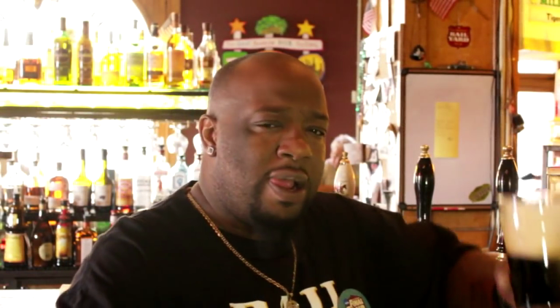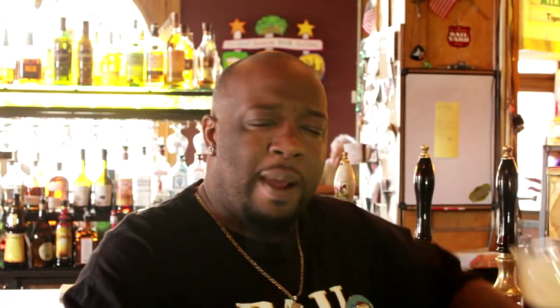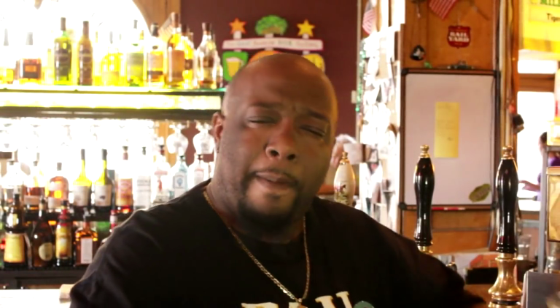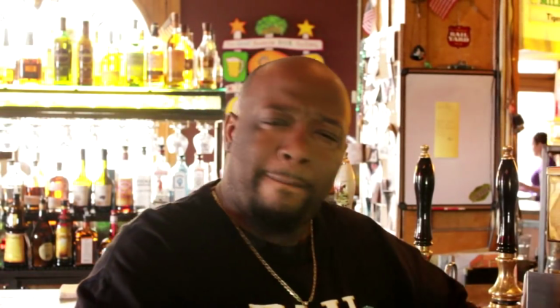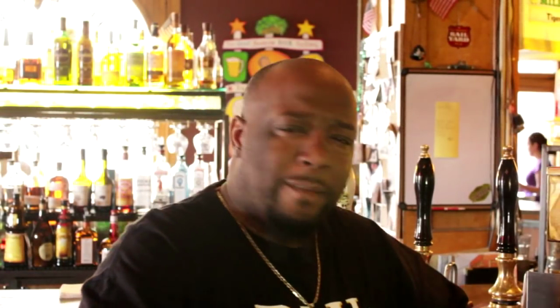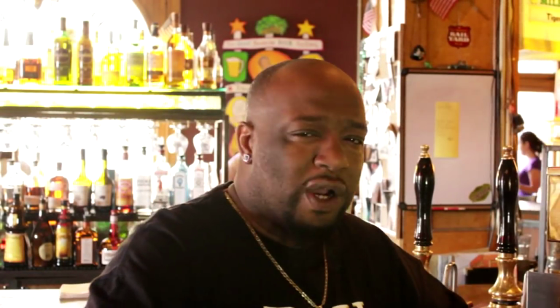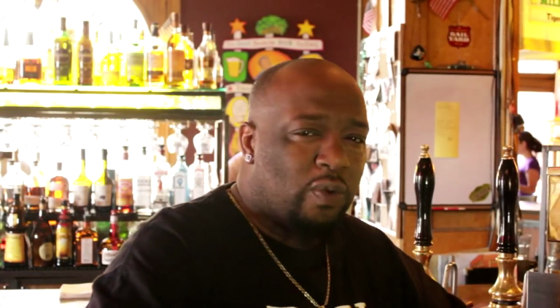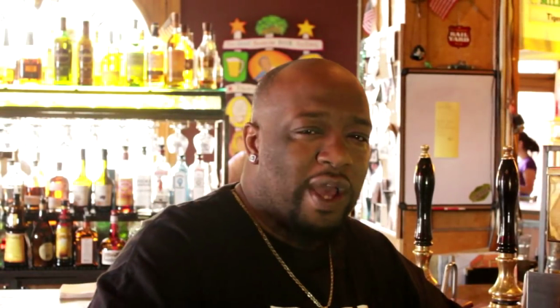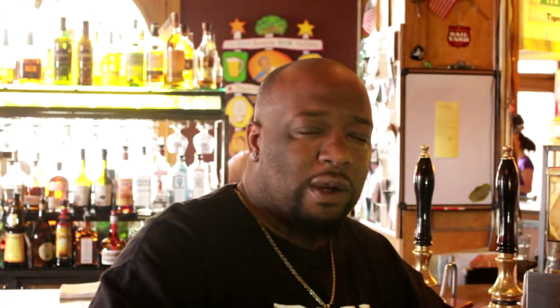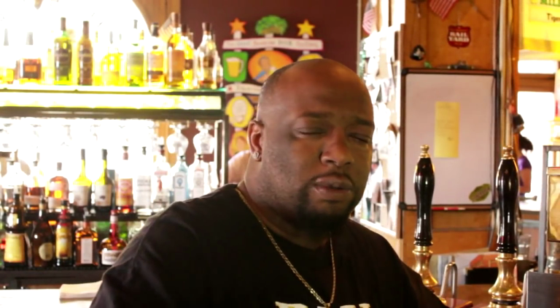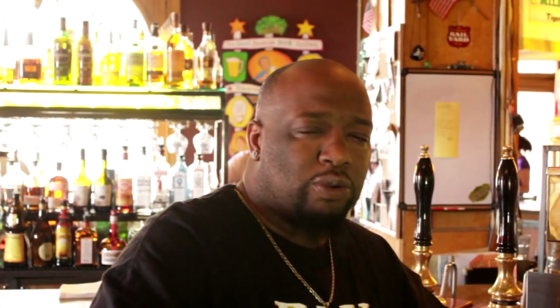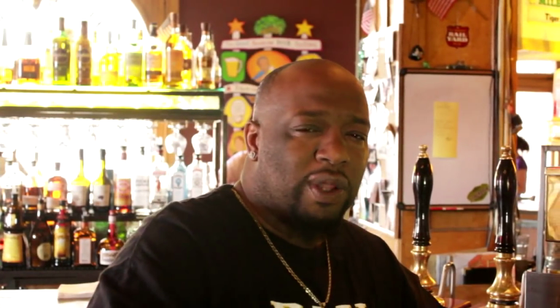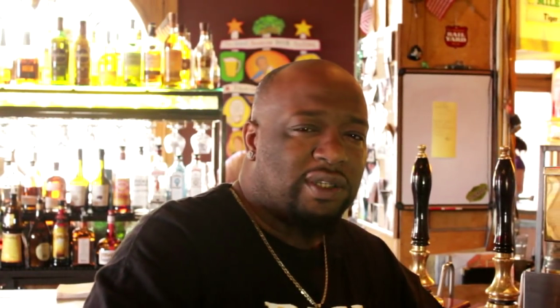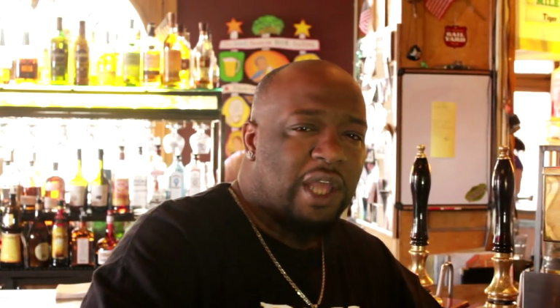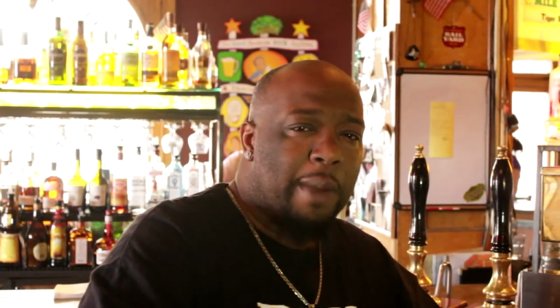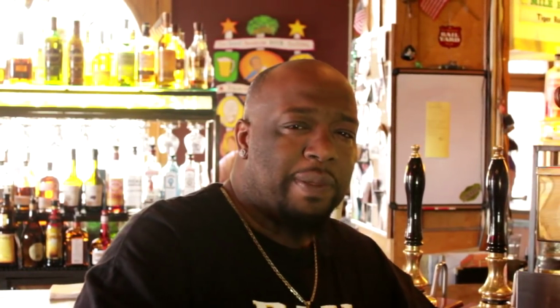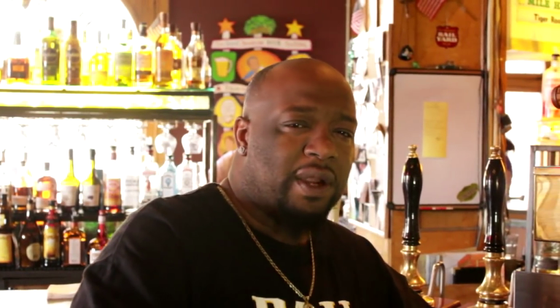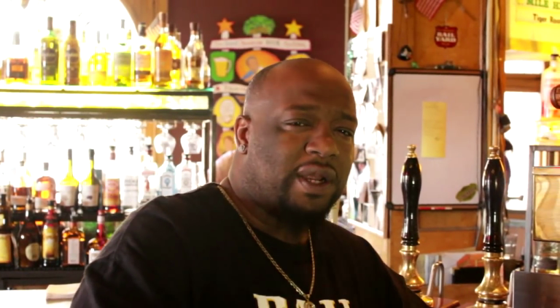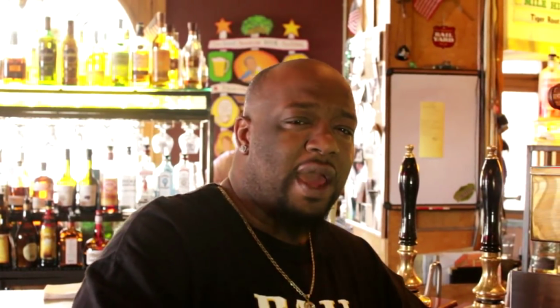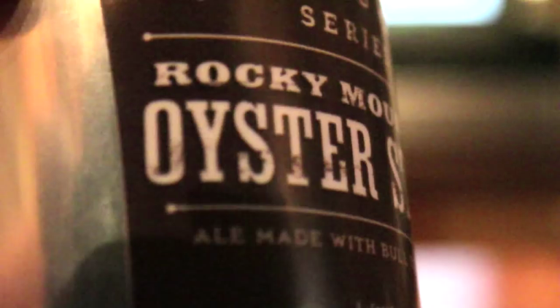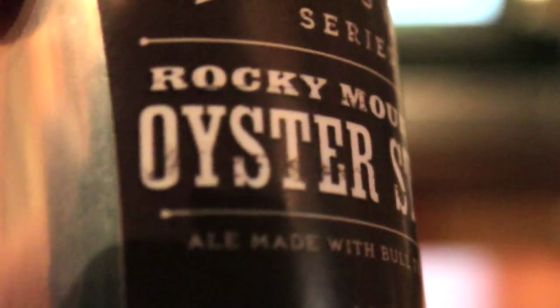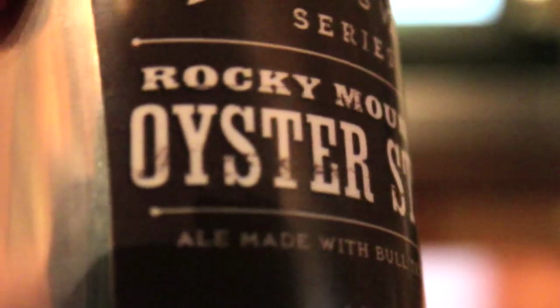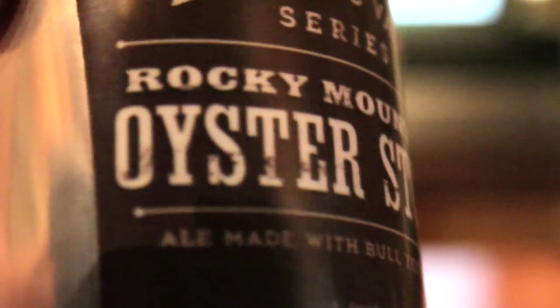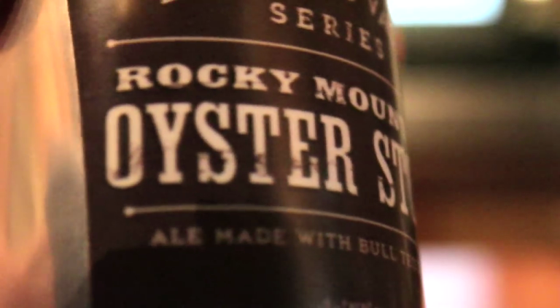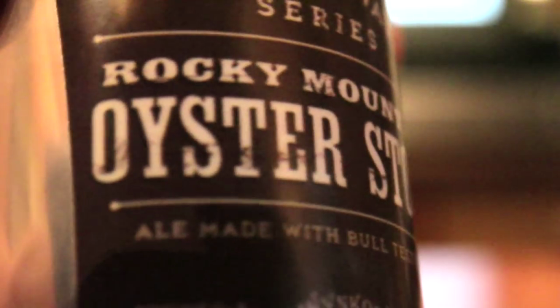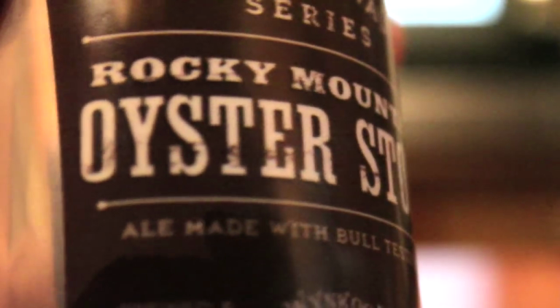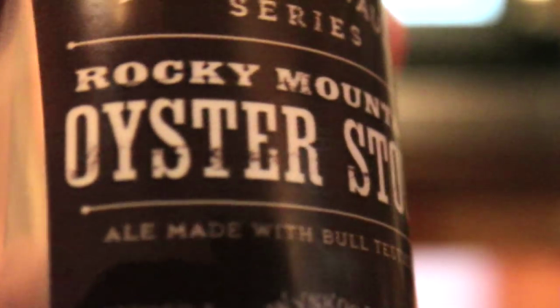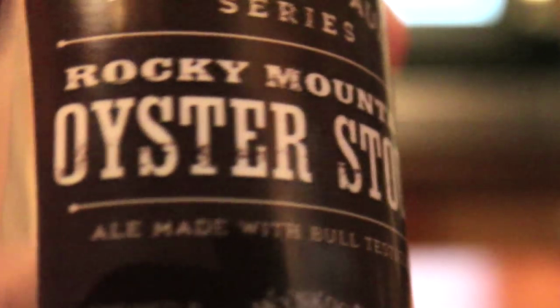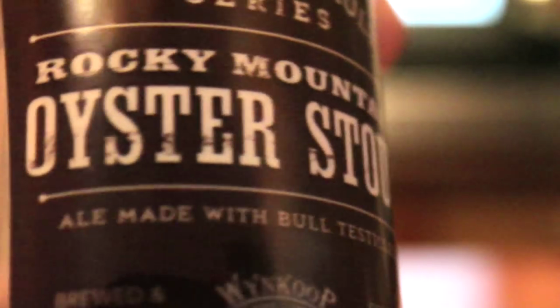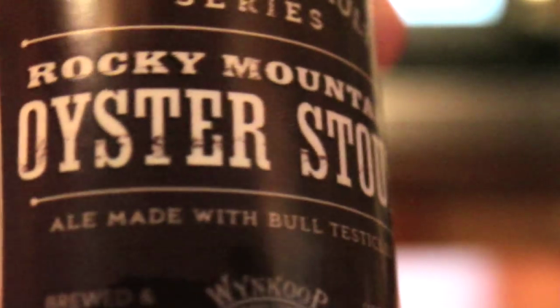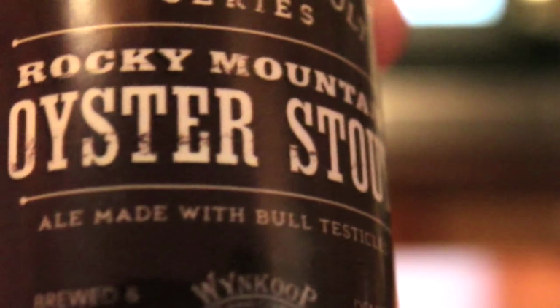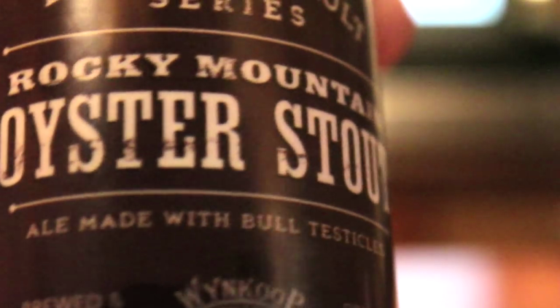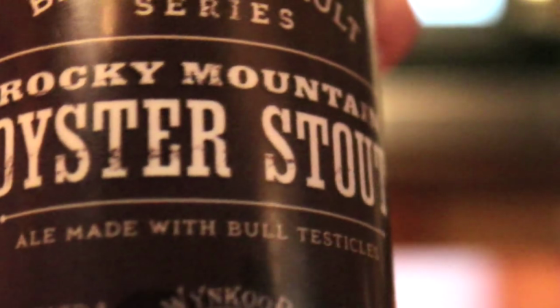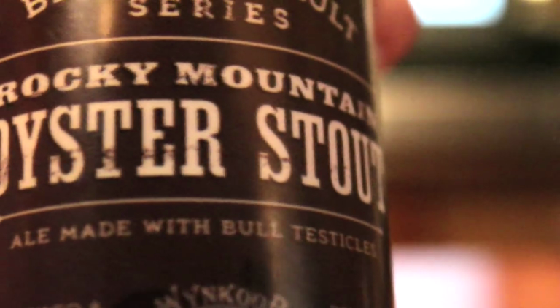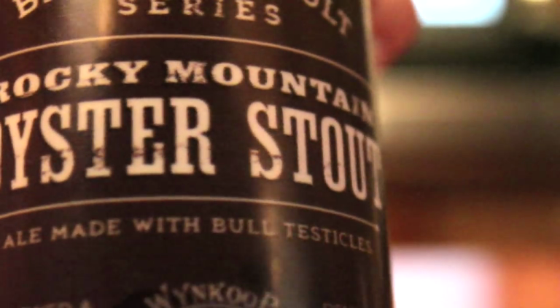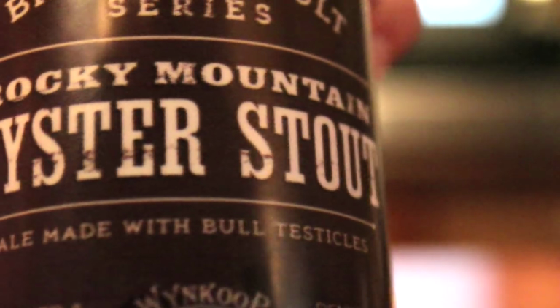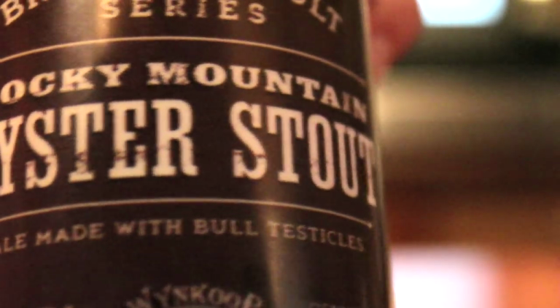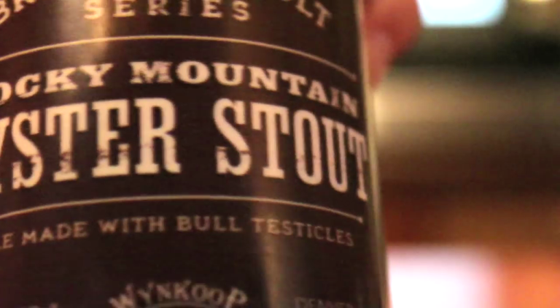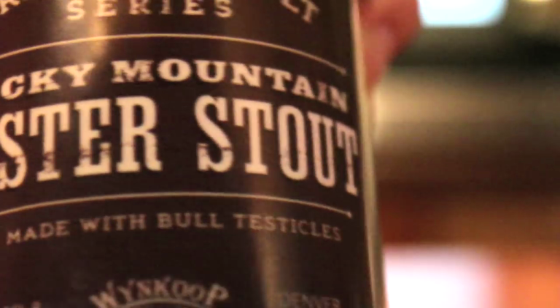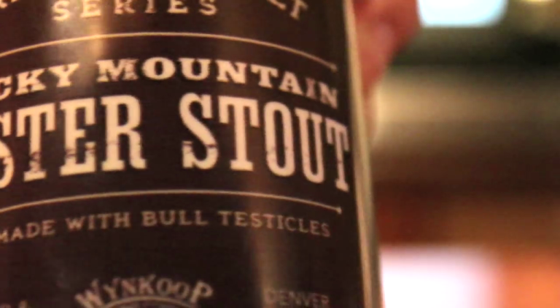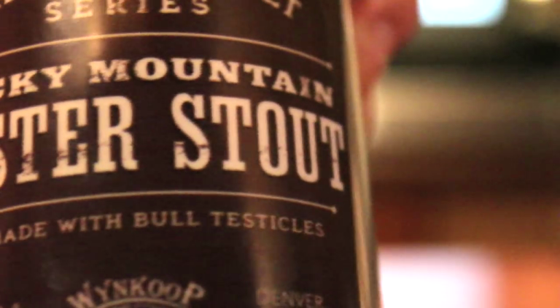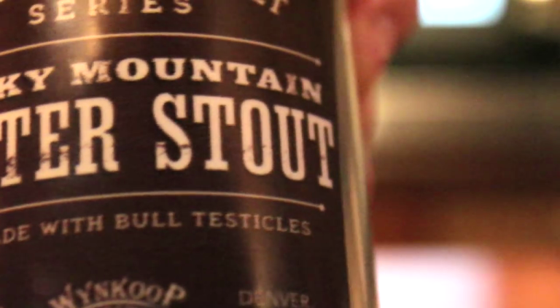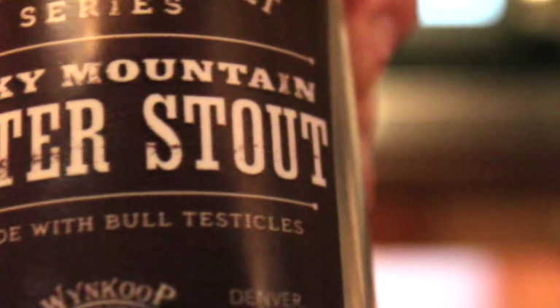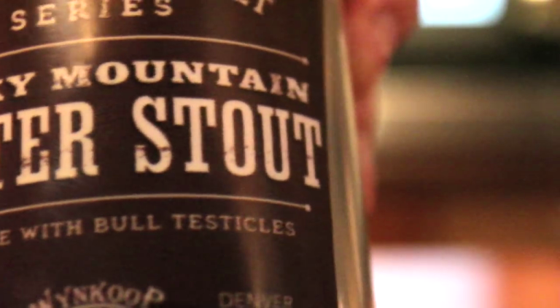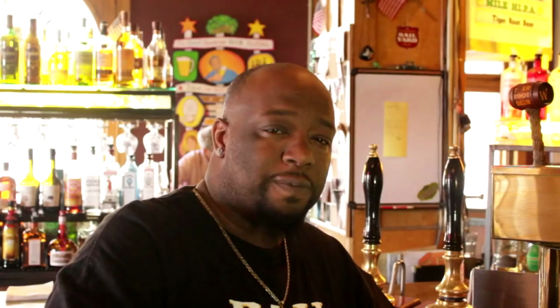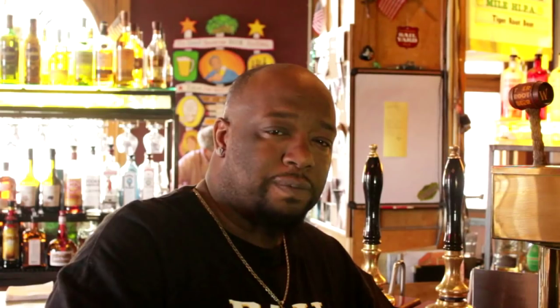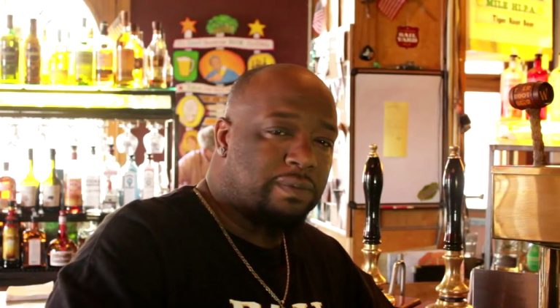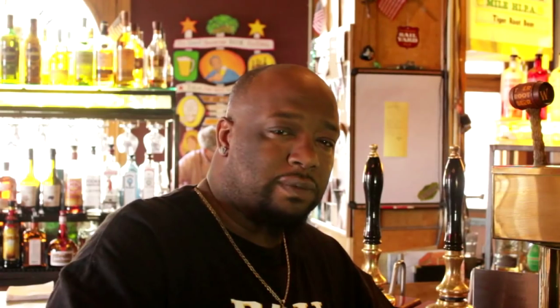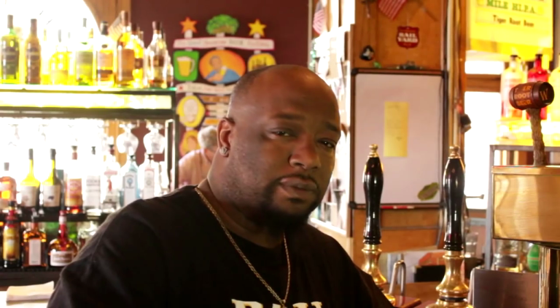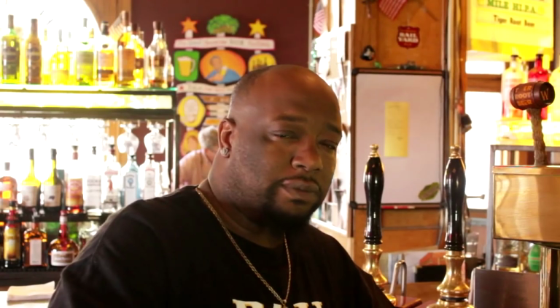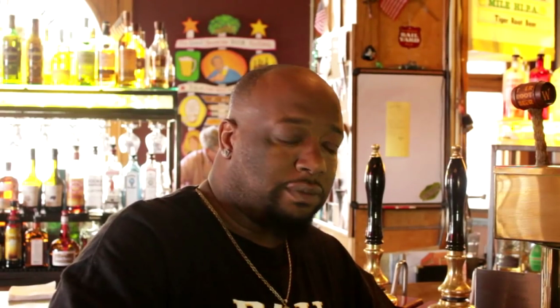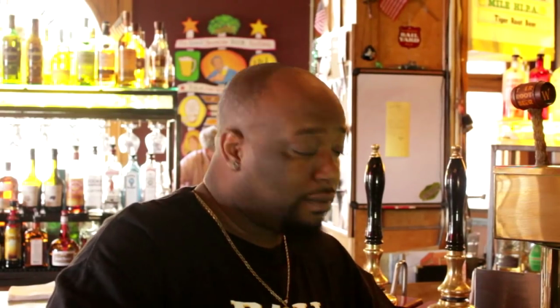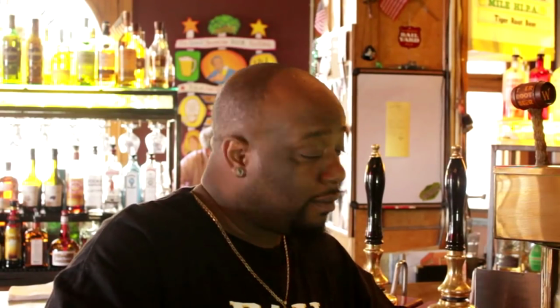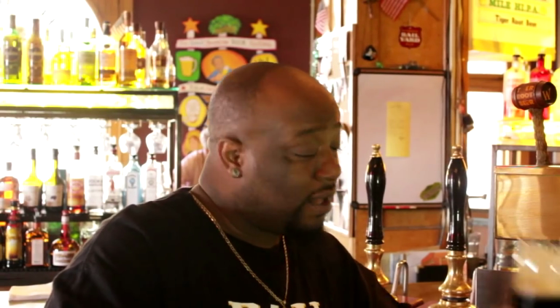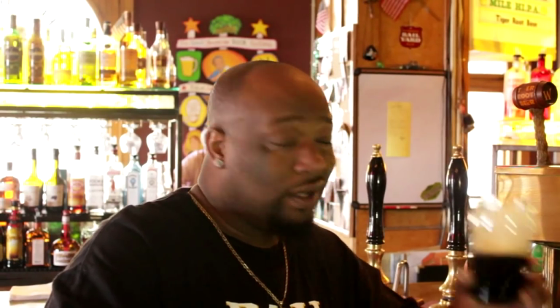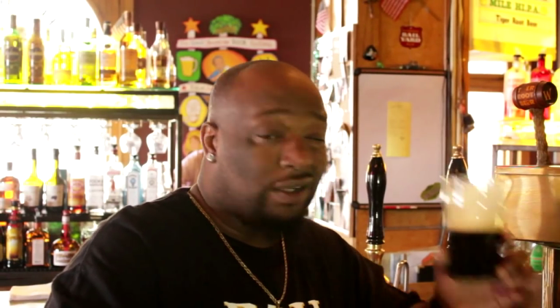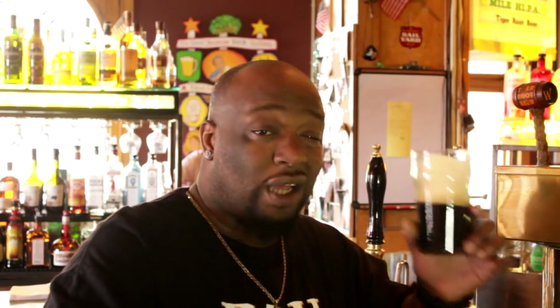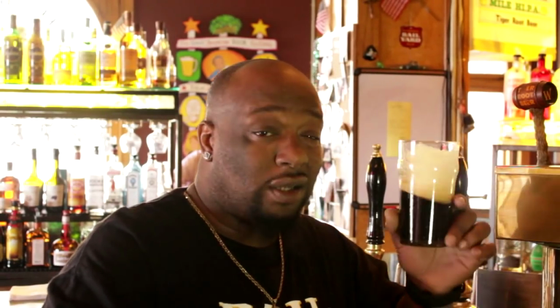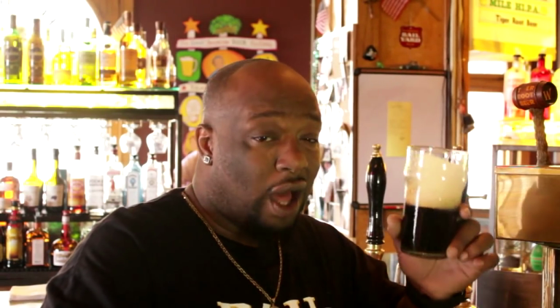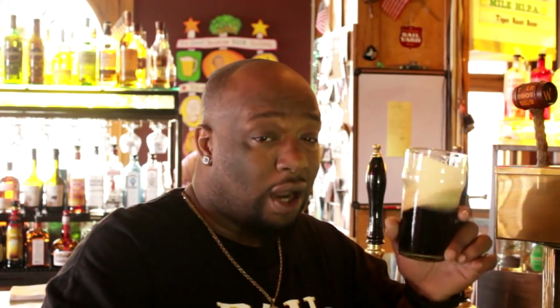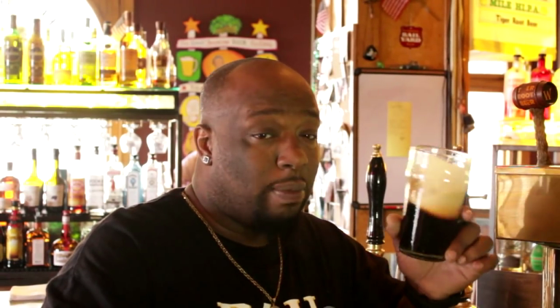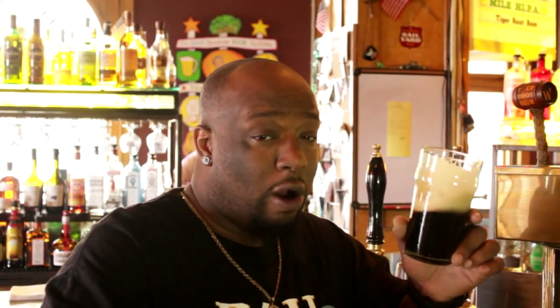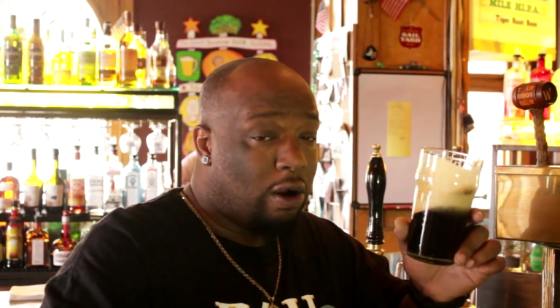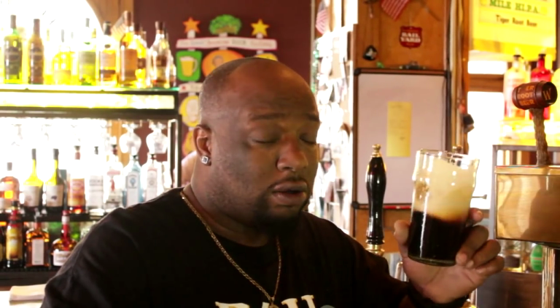Boy, Winkoo's really stepping their game up. Making a Rocky Mountain Oyster Stout takes a lot of balls.